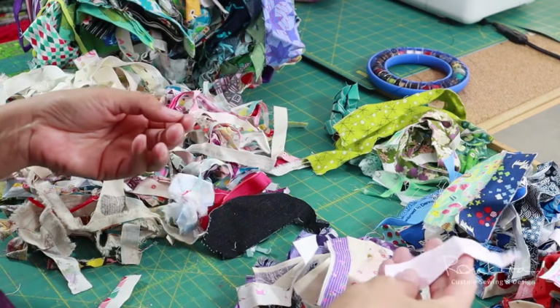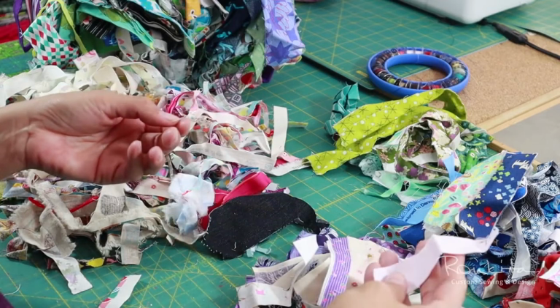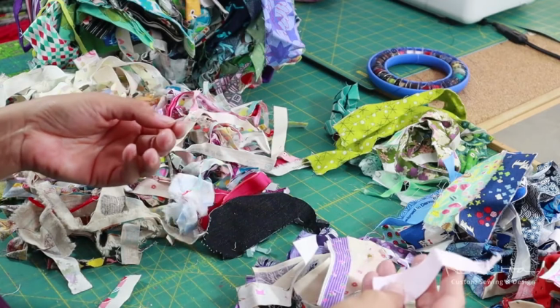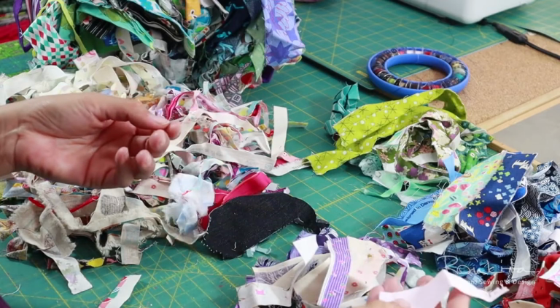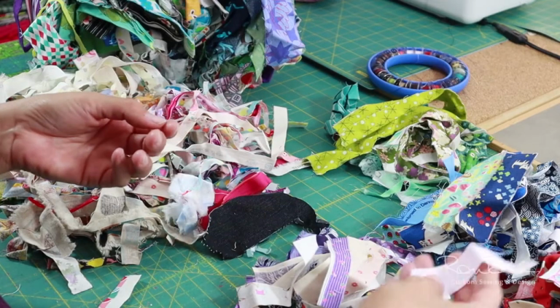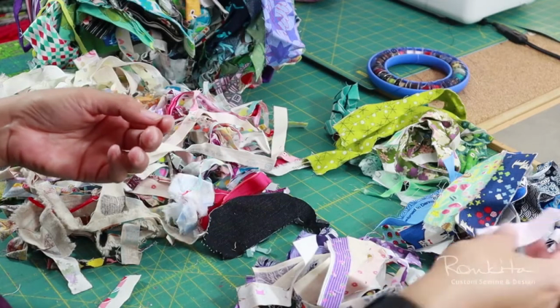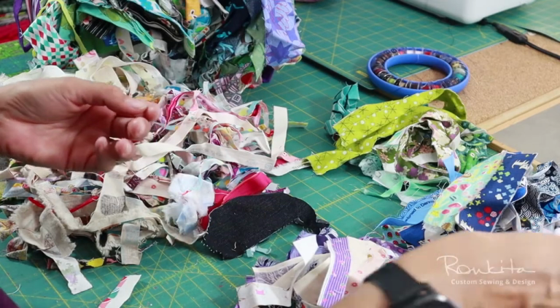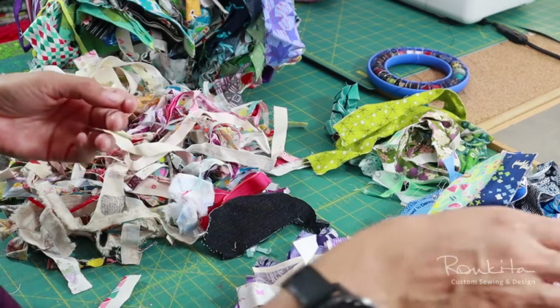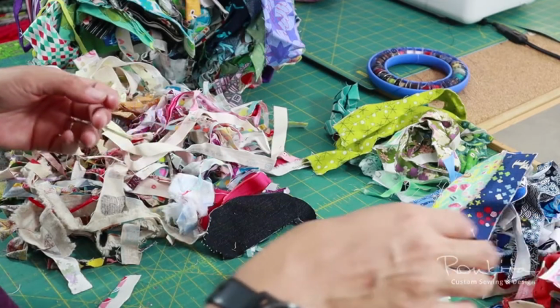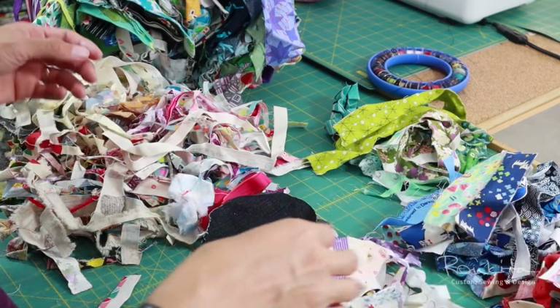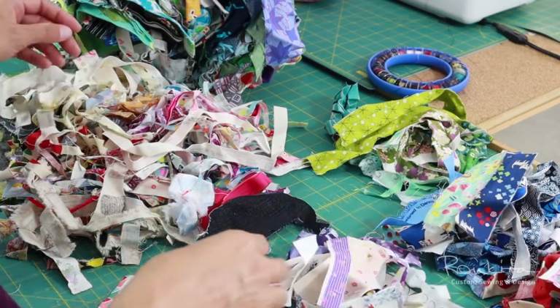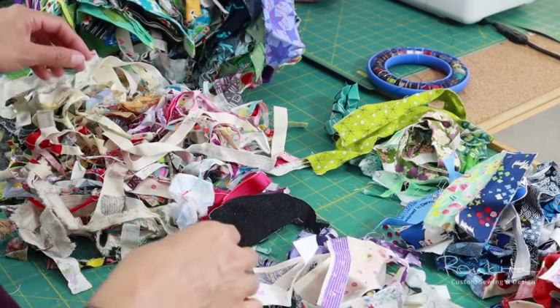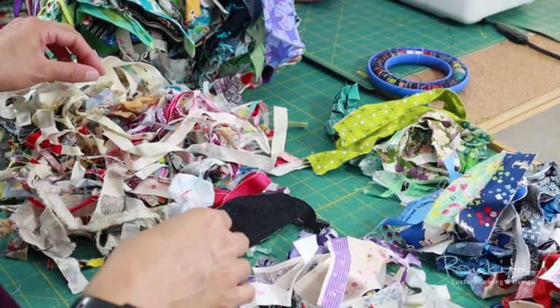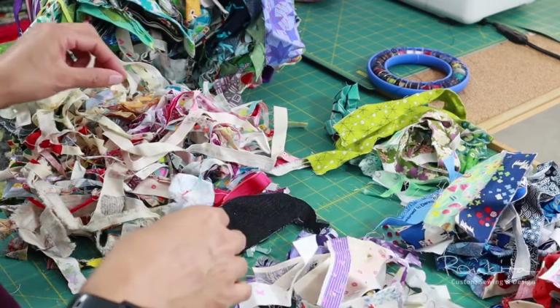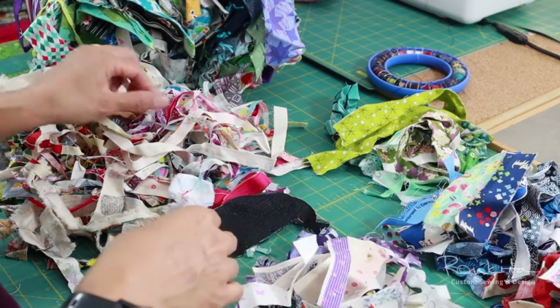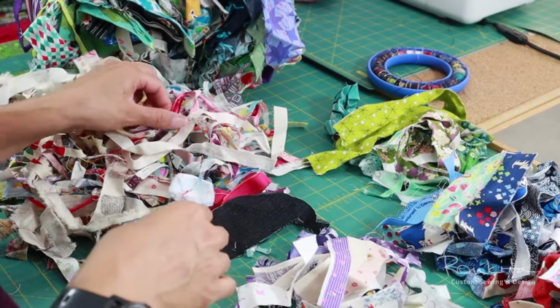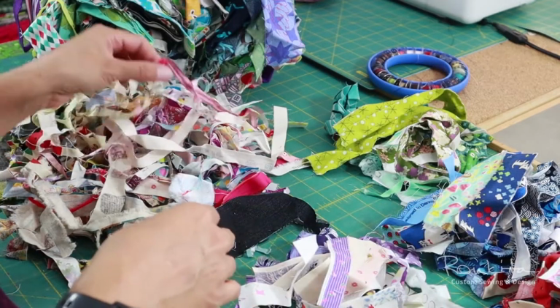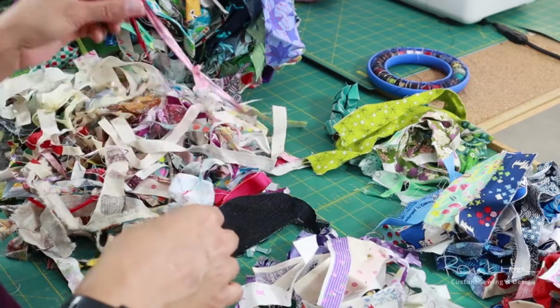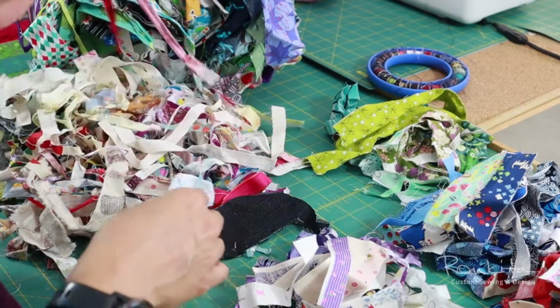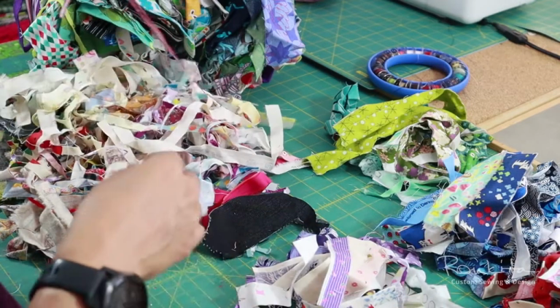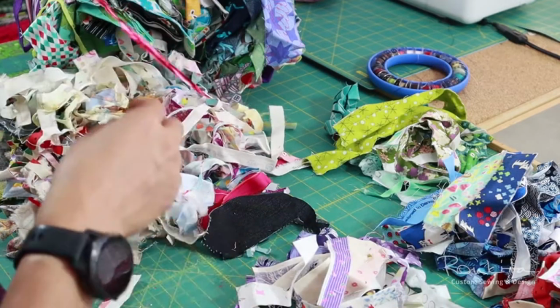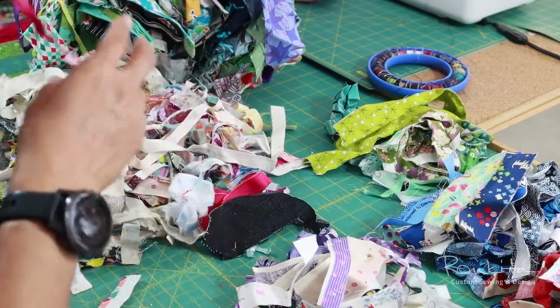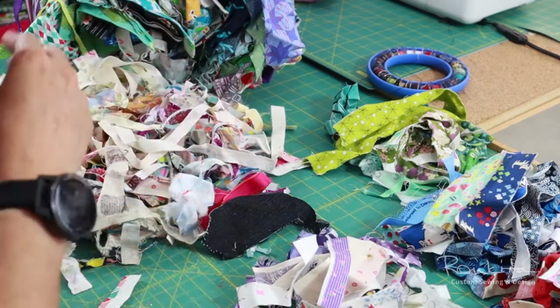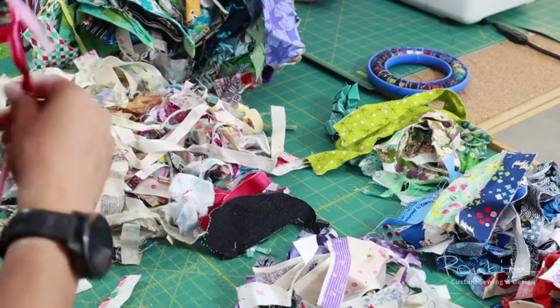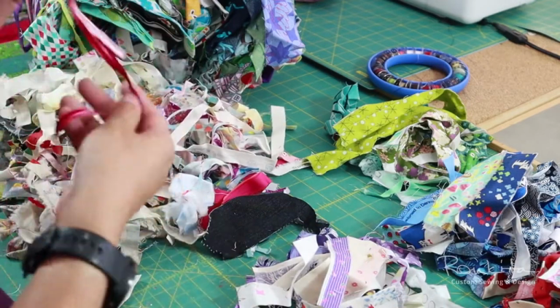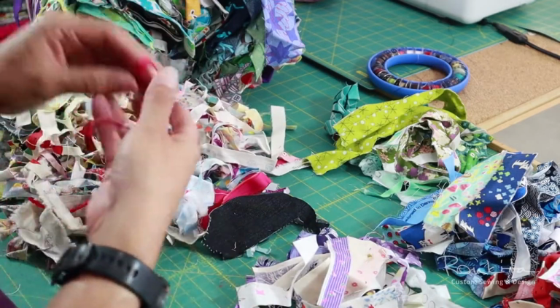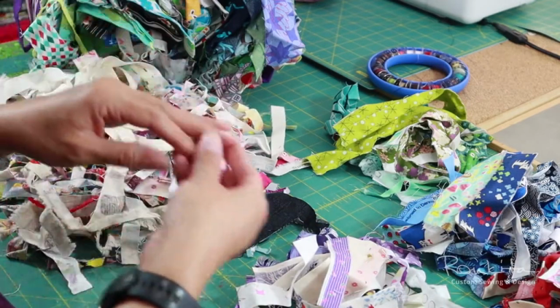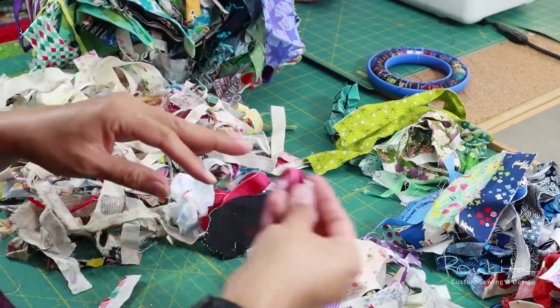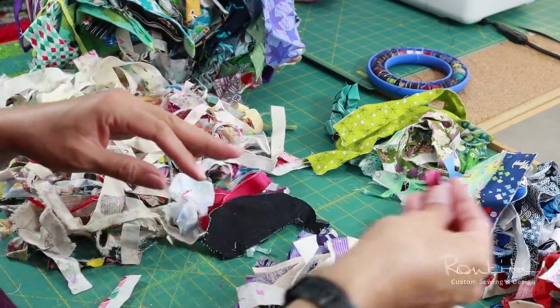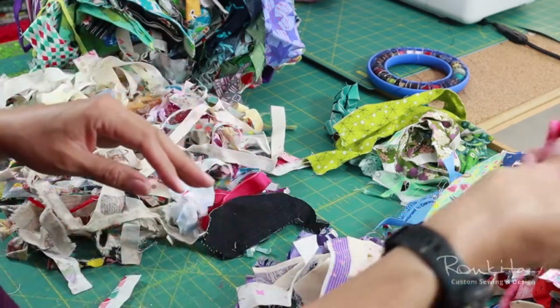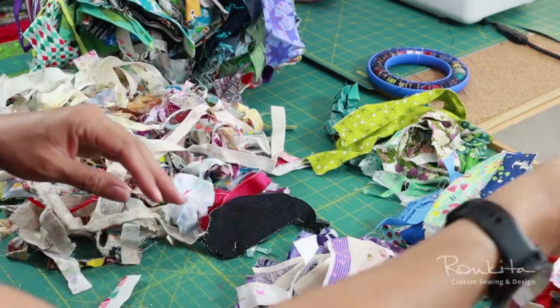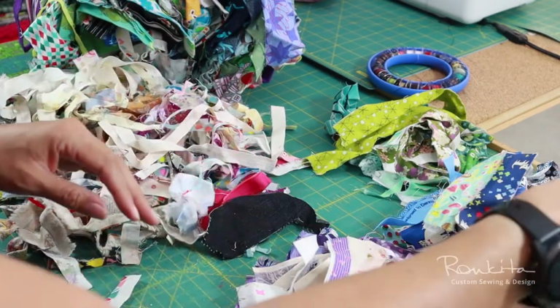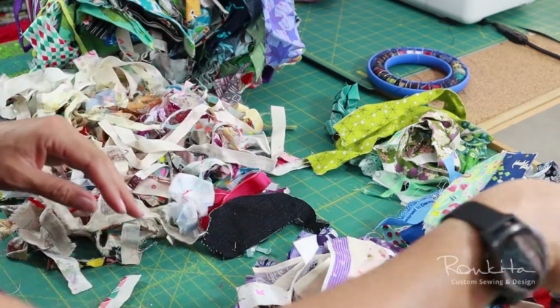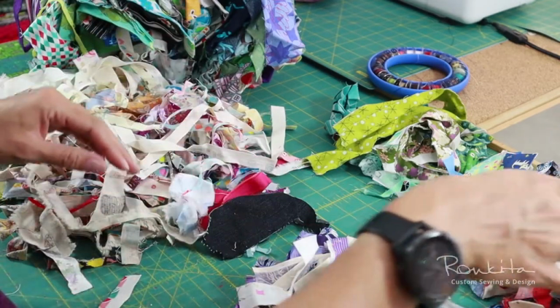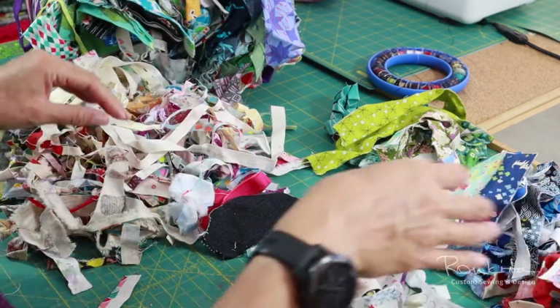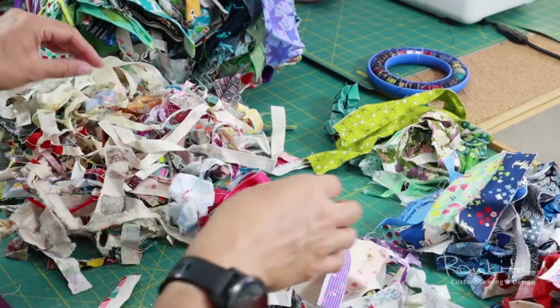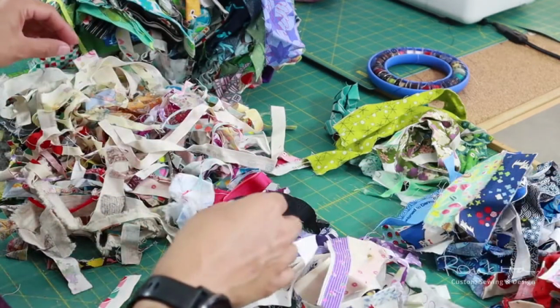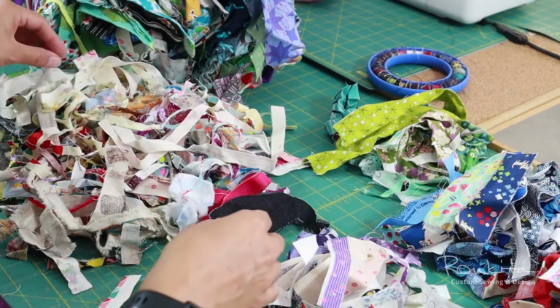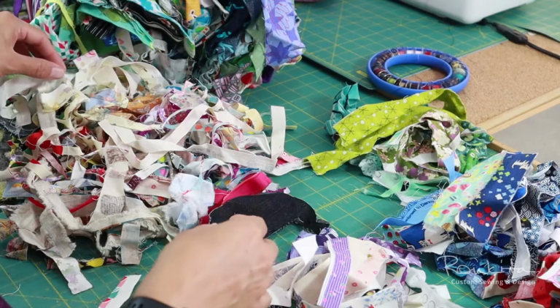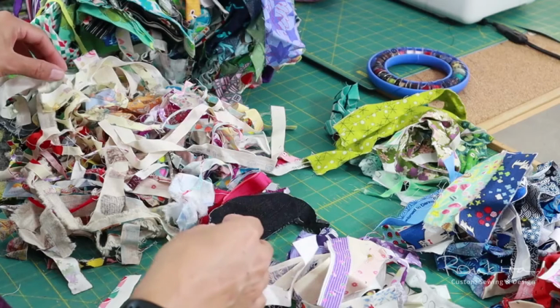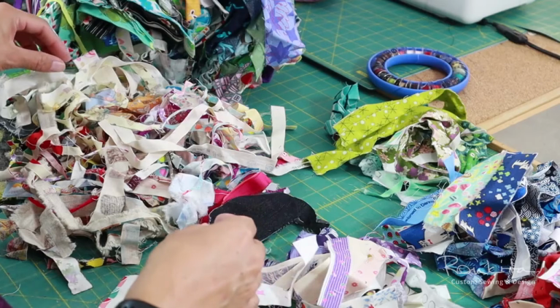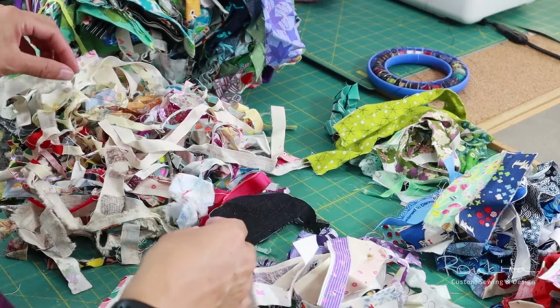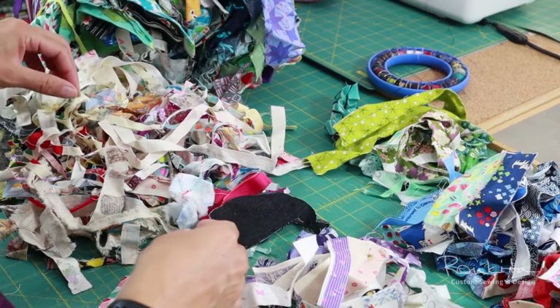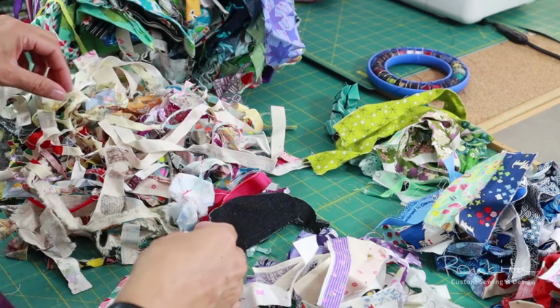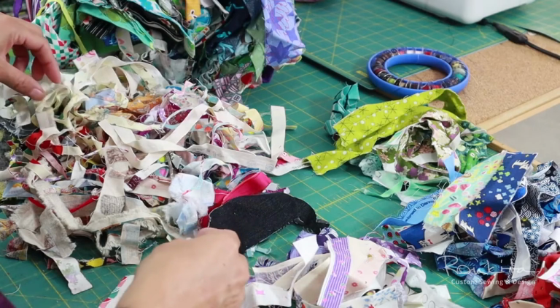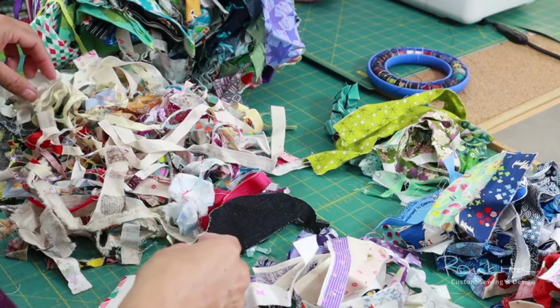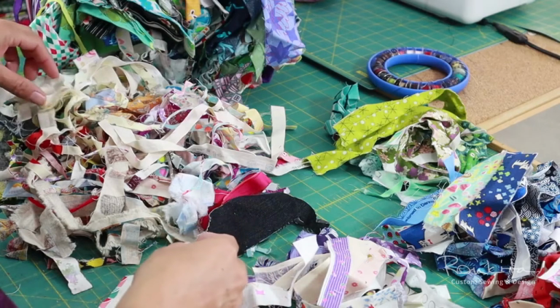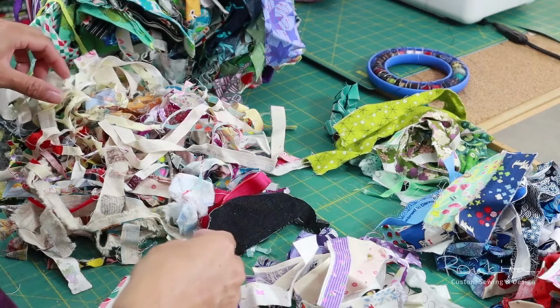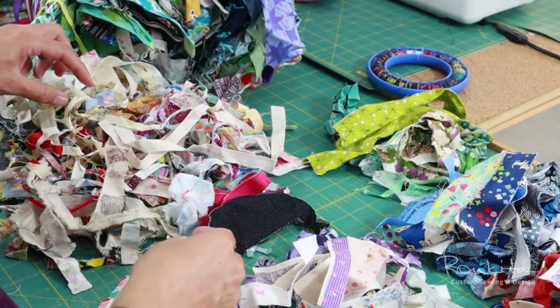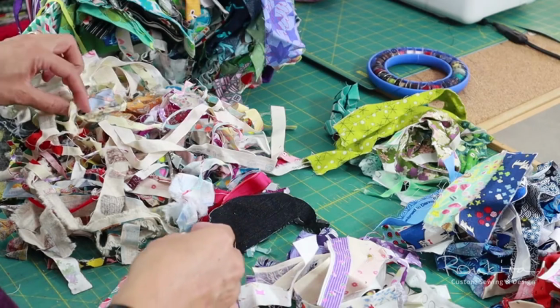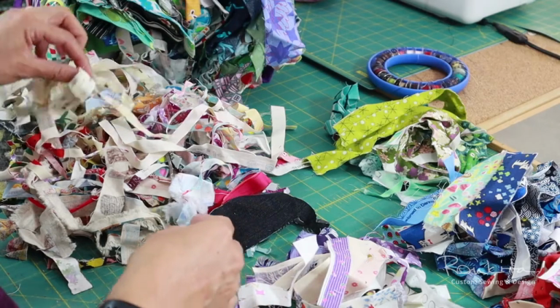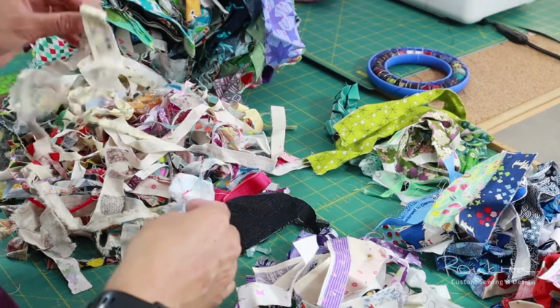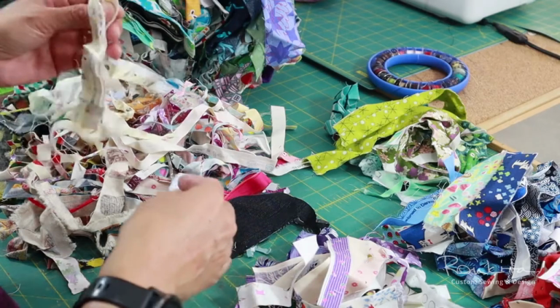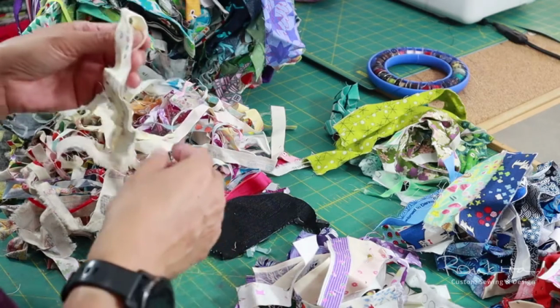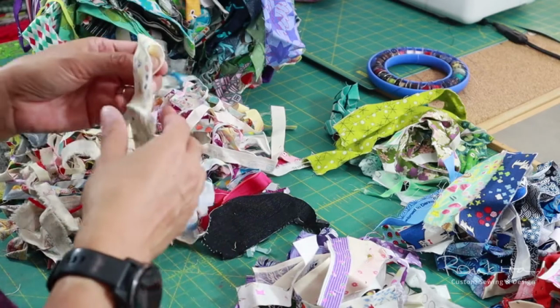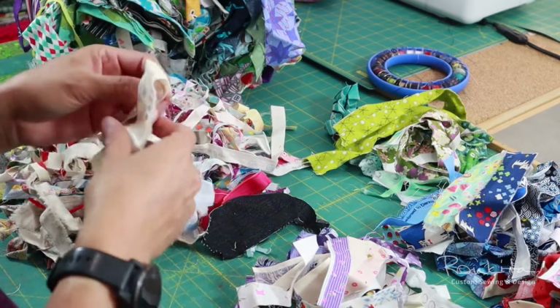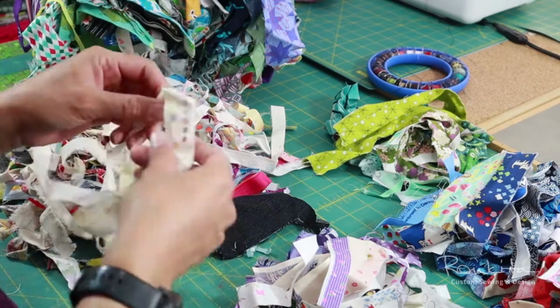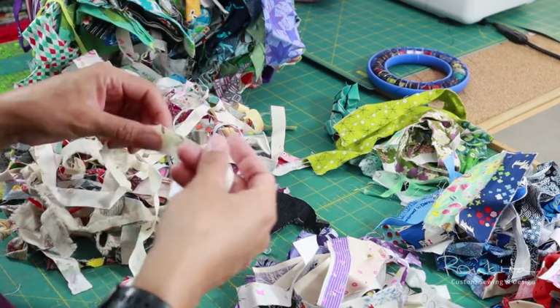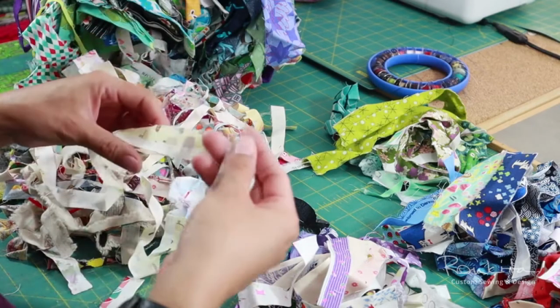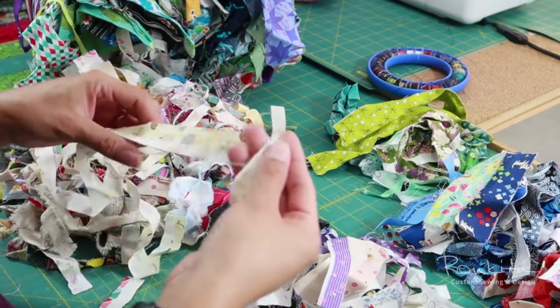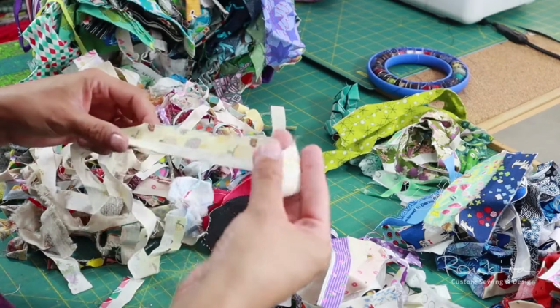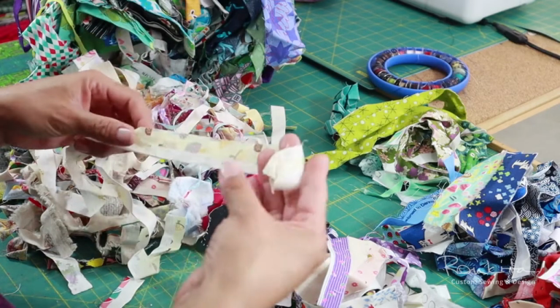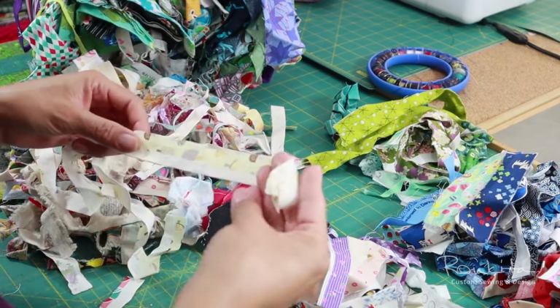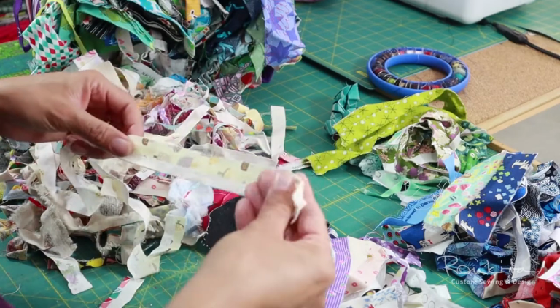Sometimes I use them in toy stuffies, pillows, or dog beds instead of buying inserts or polyfill.